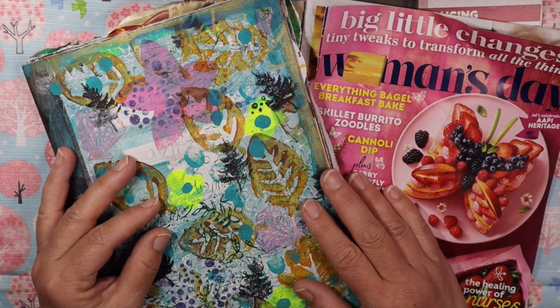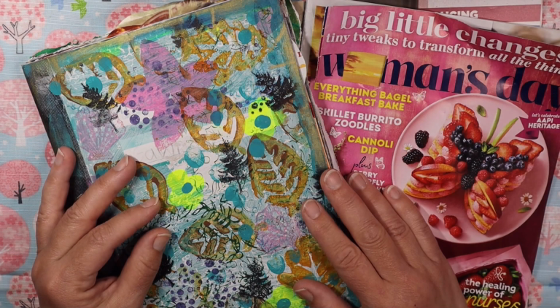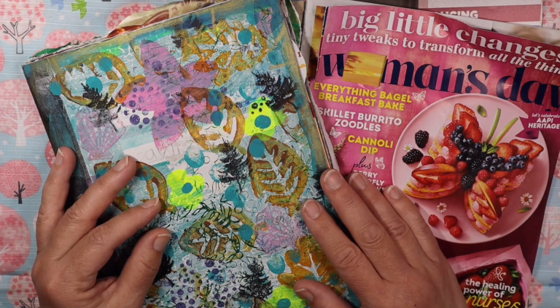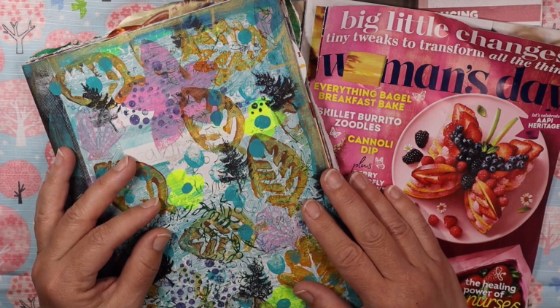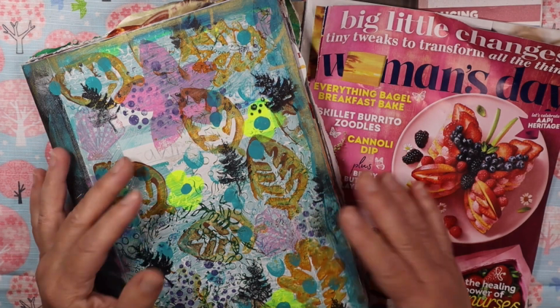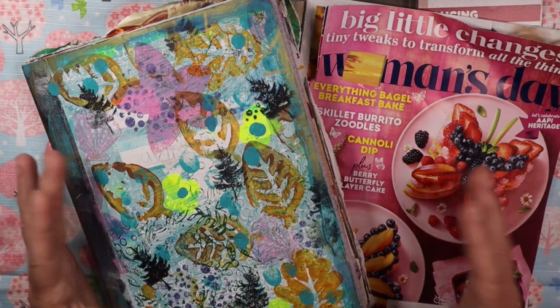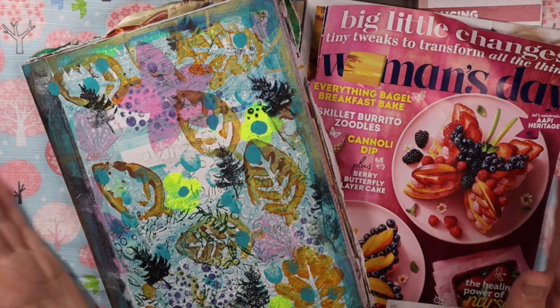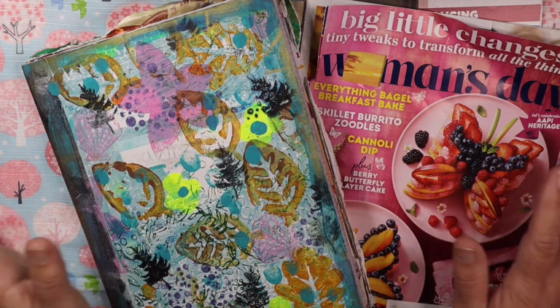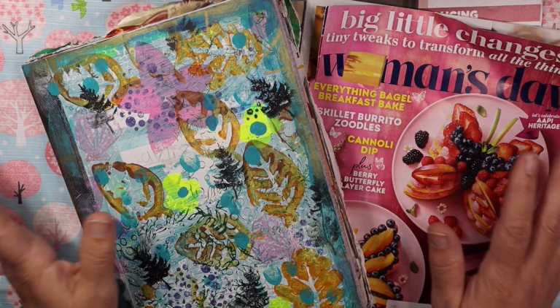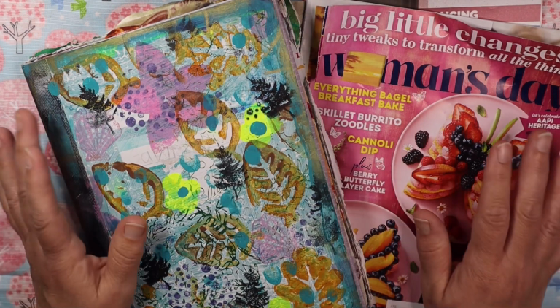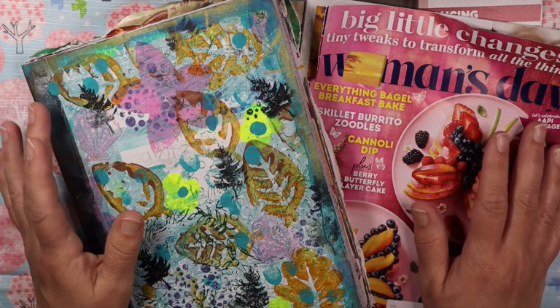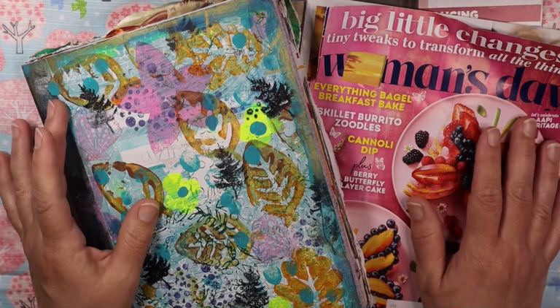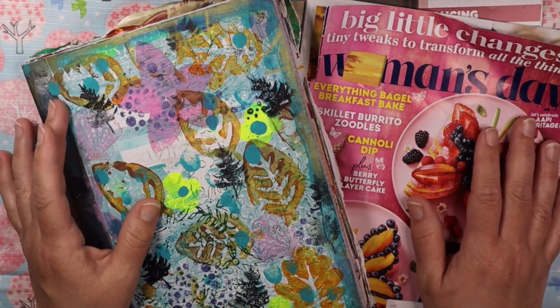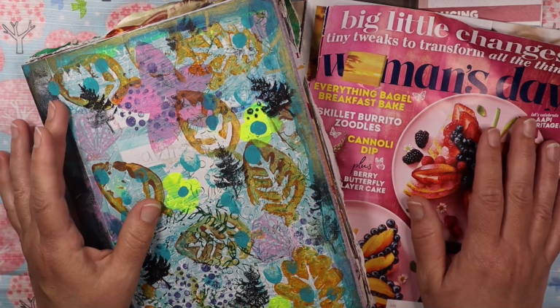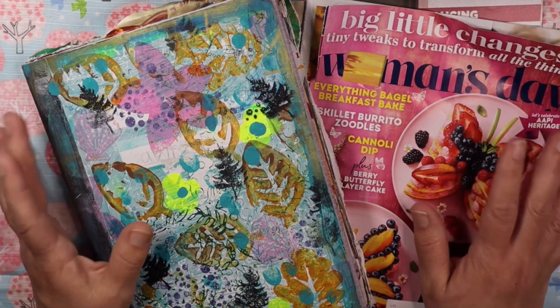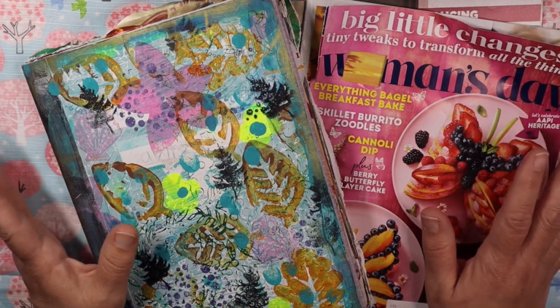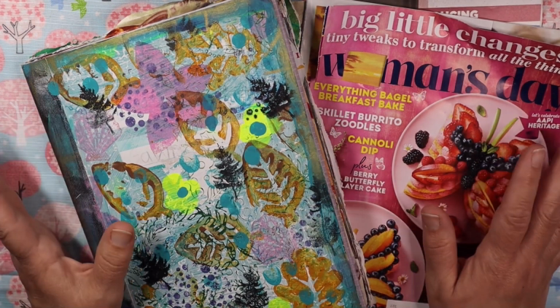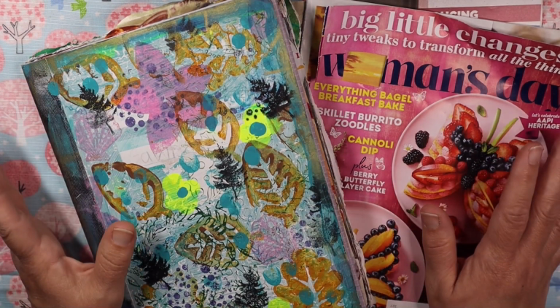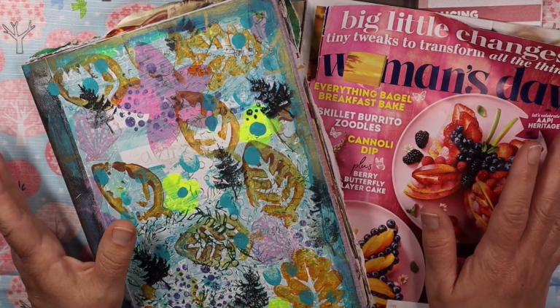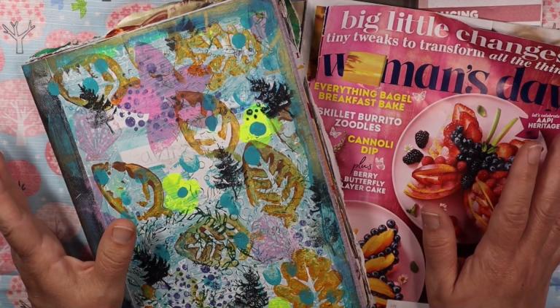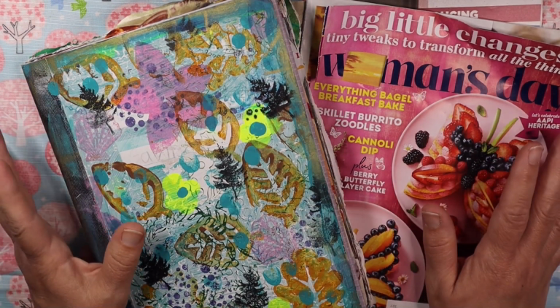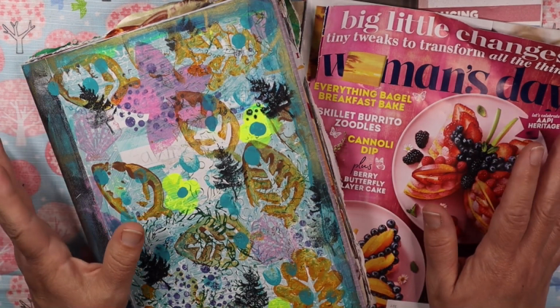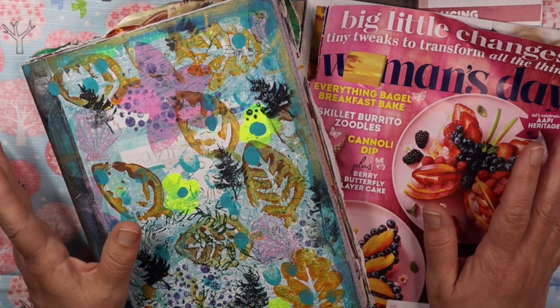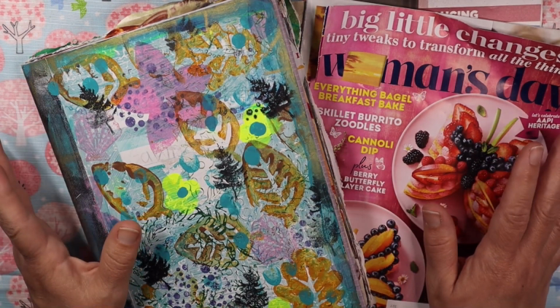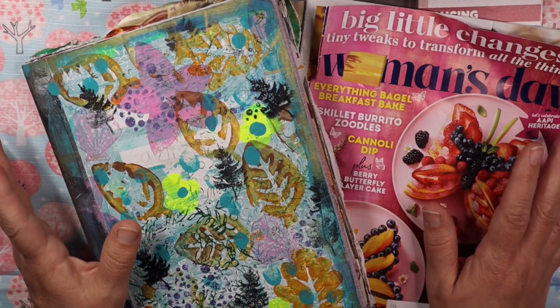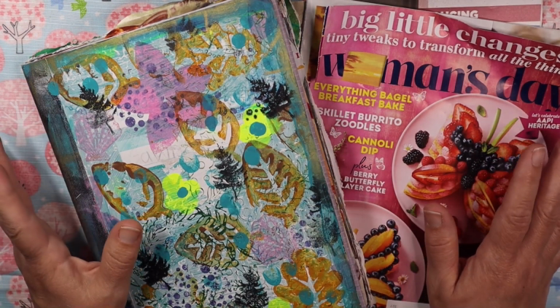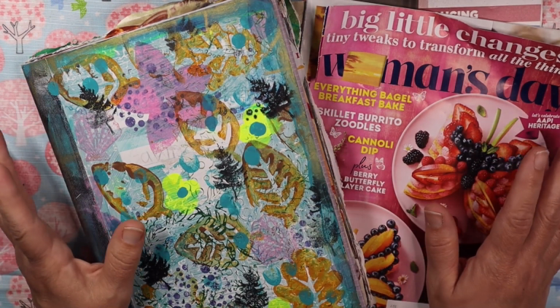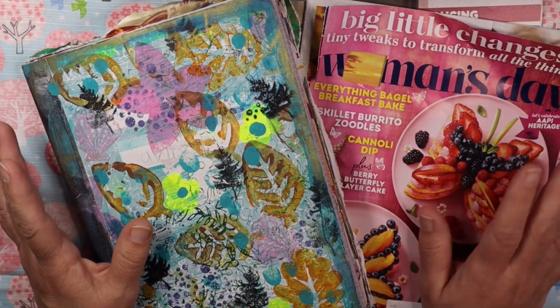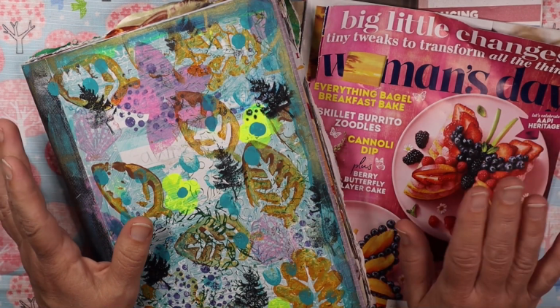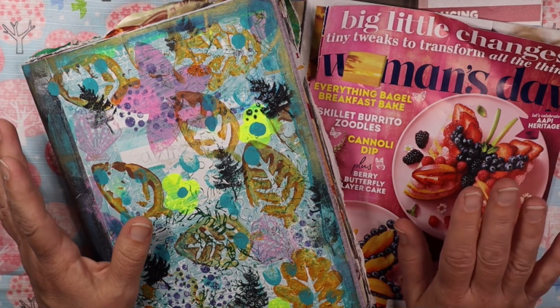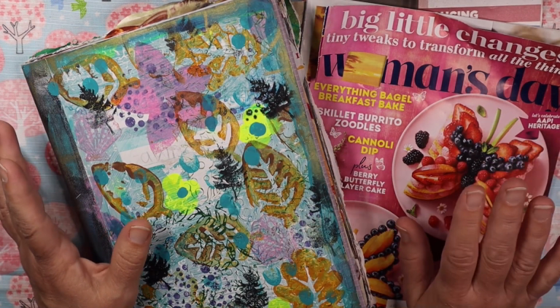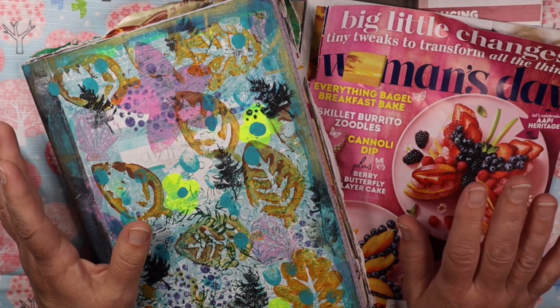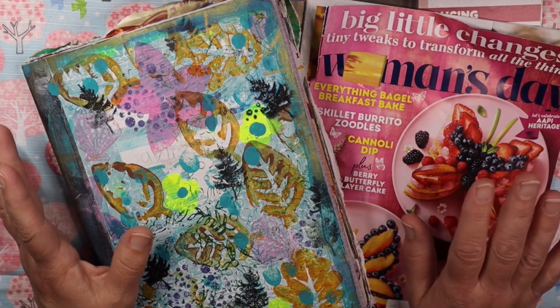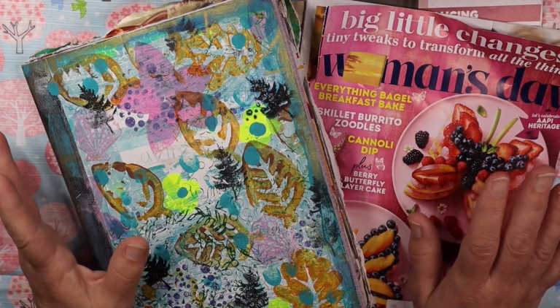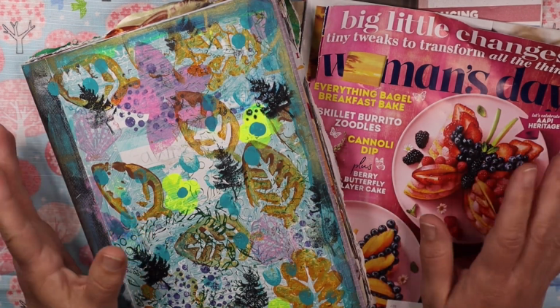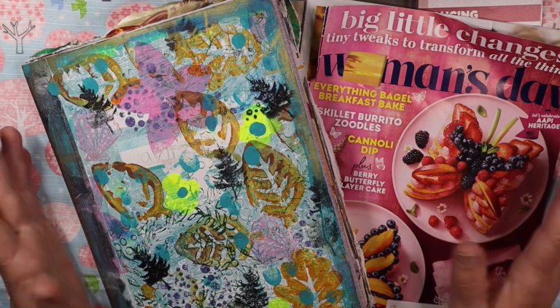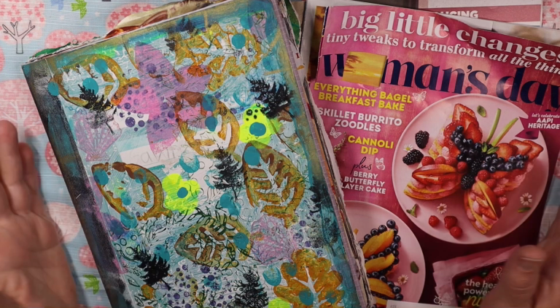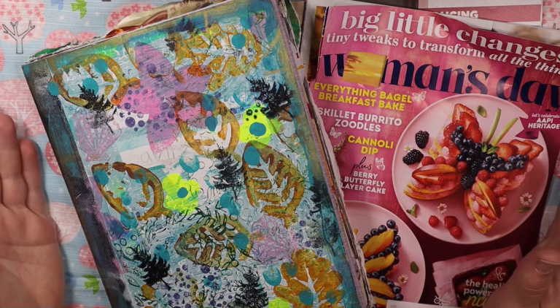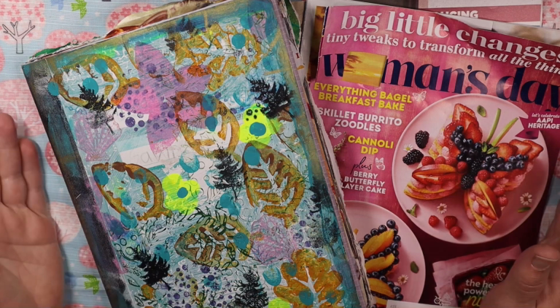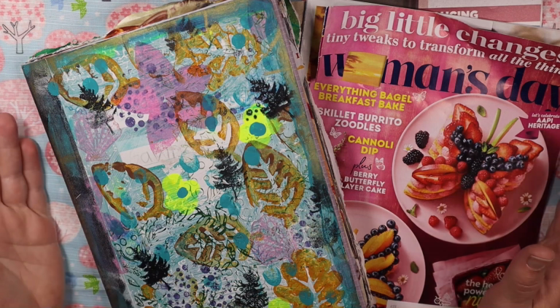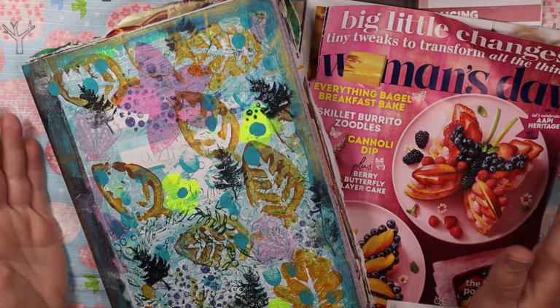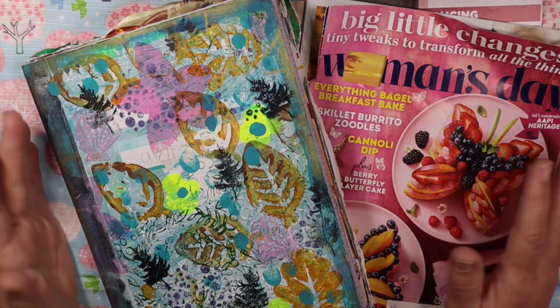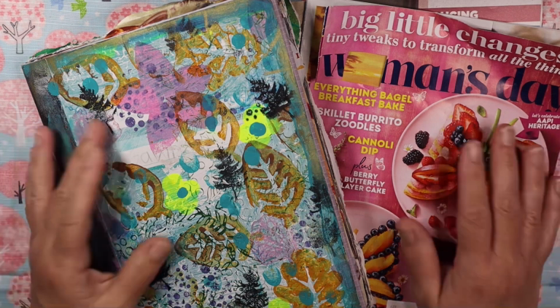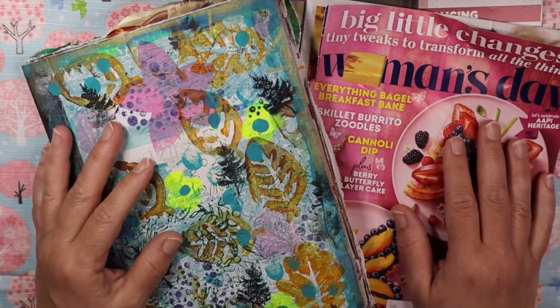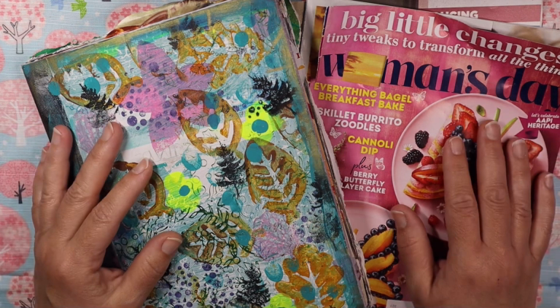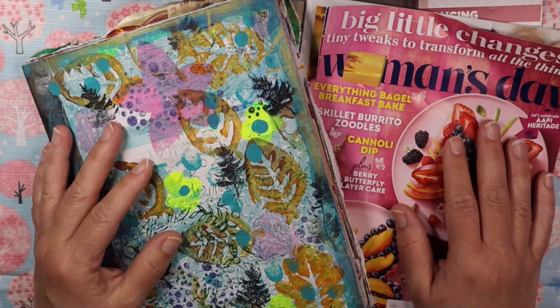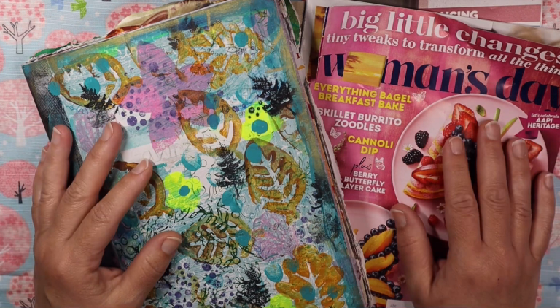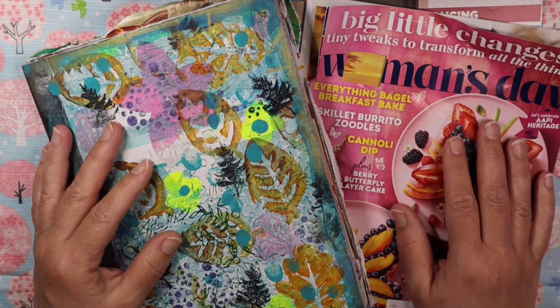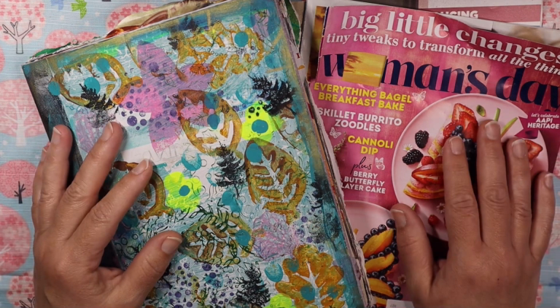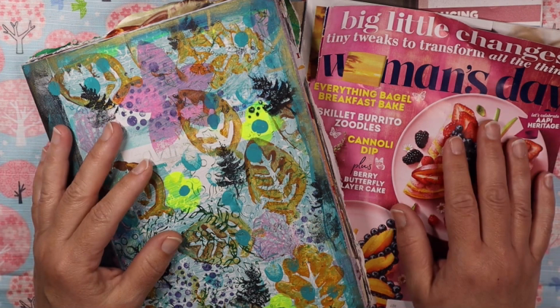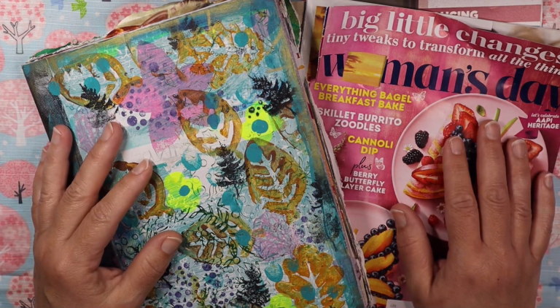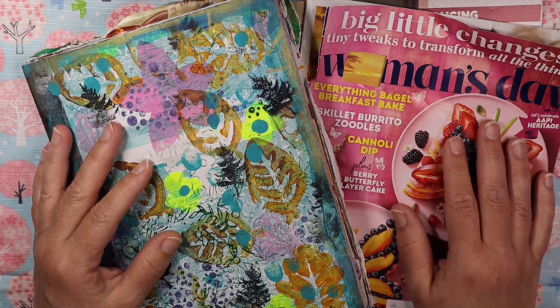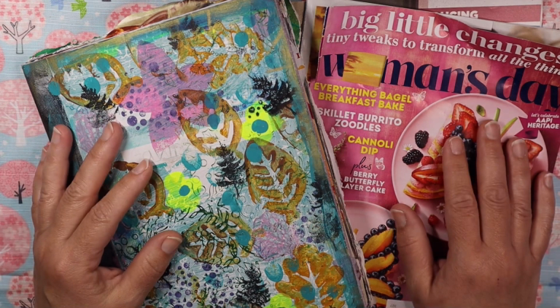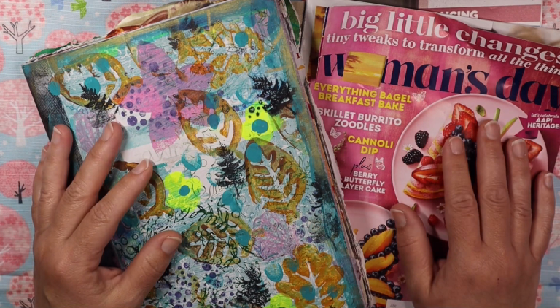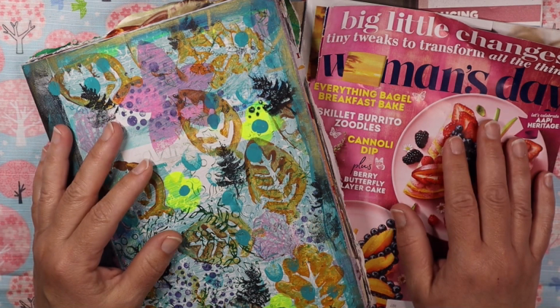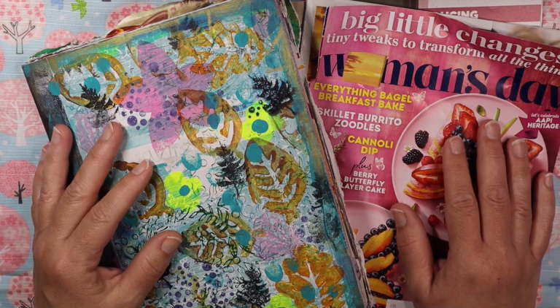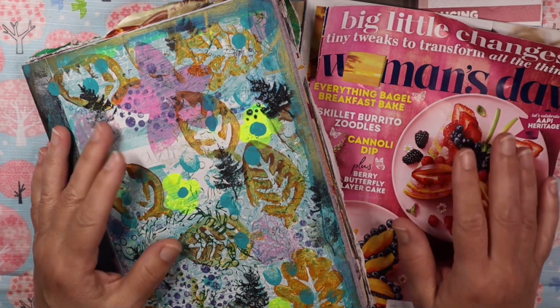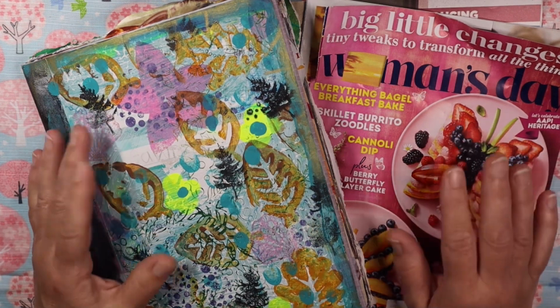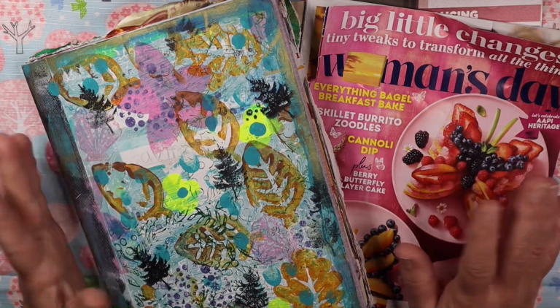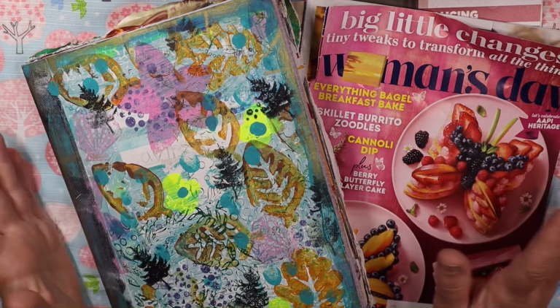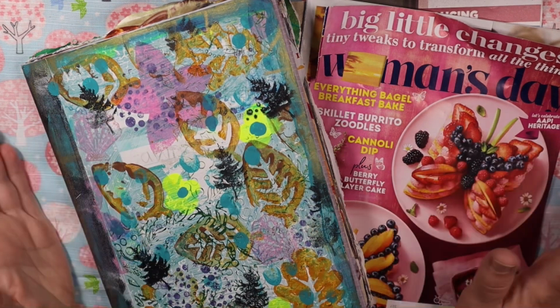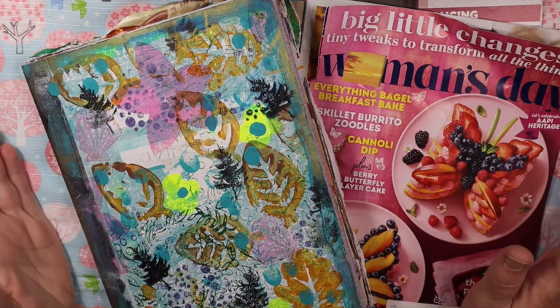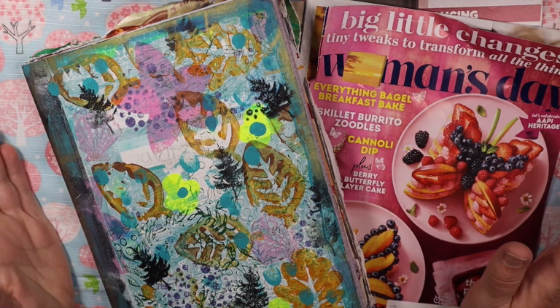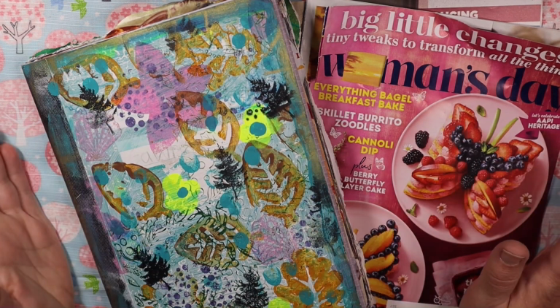Hi friends, it's Amy at Doki Doki Forest. Welcome, I'm so glad you are here. Happy spring!